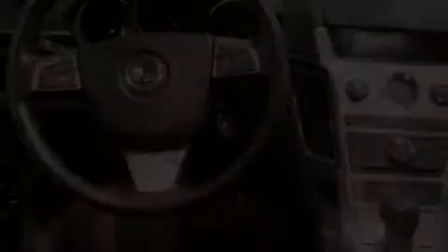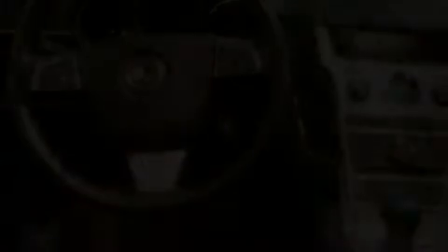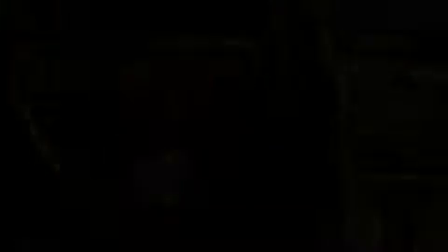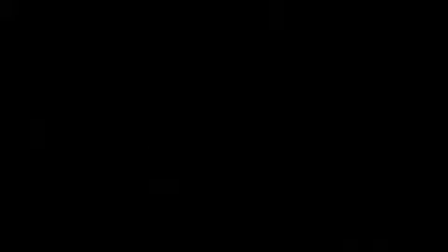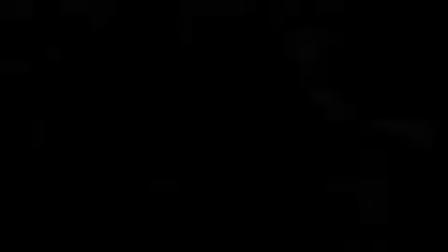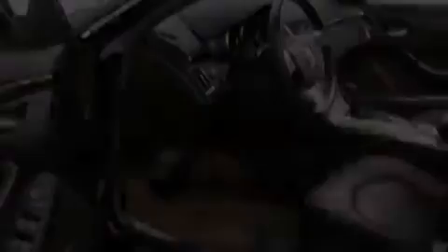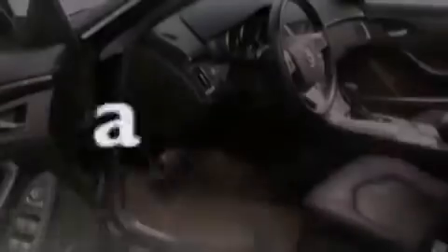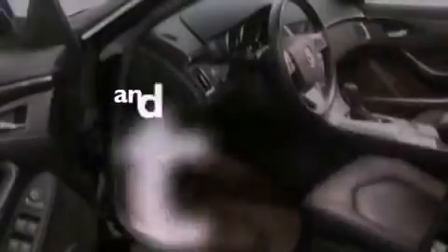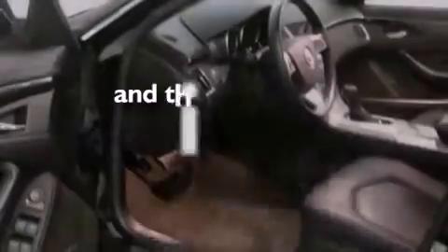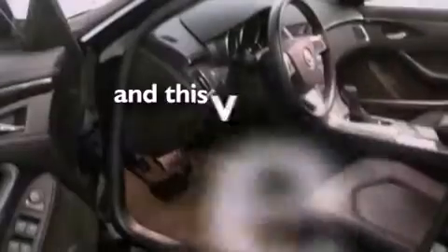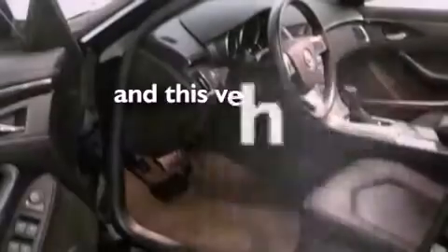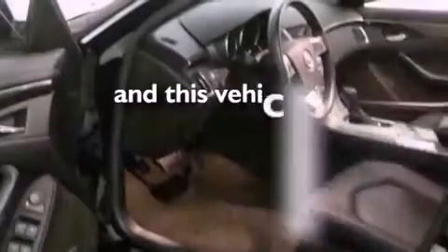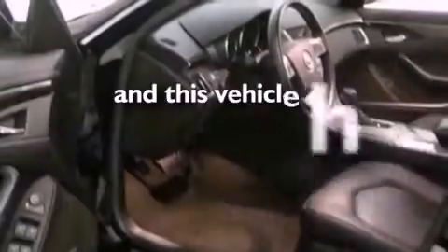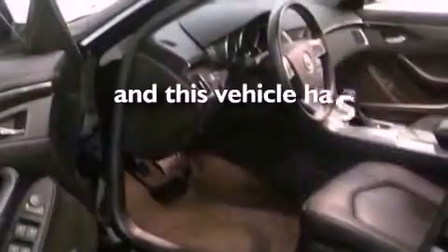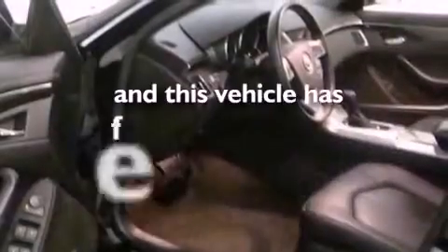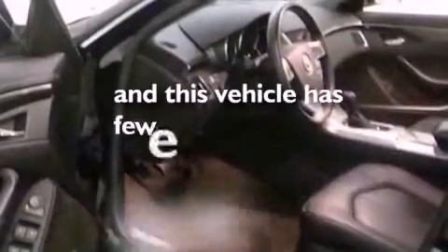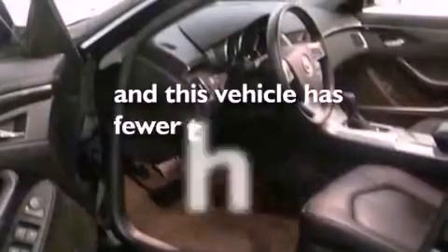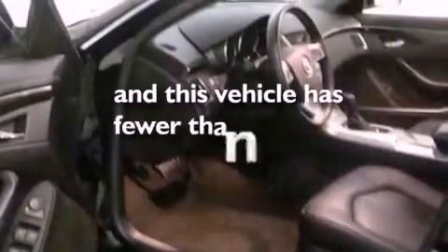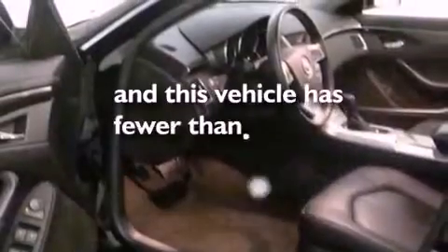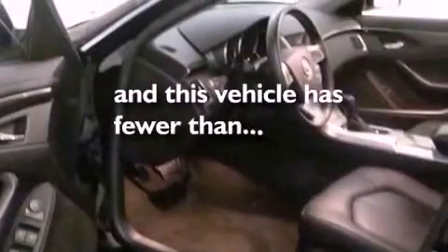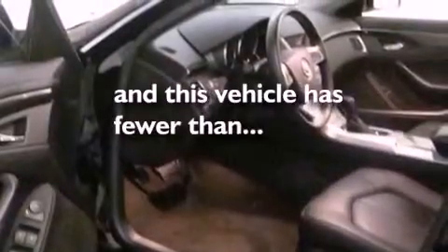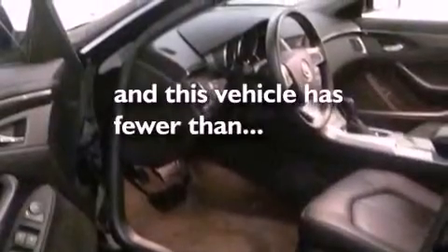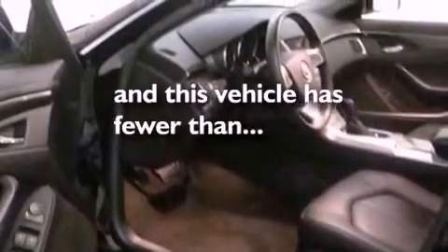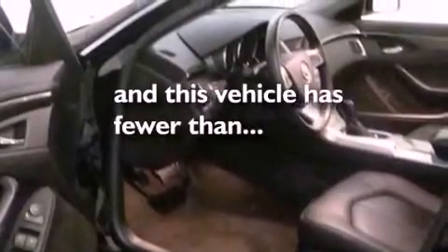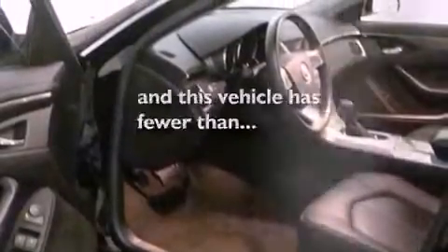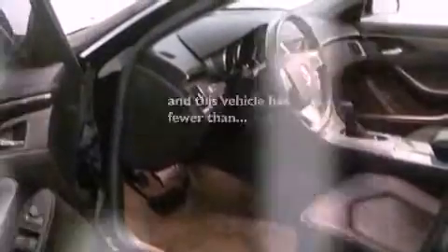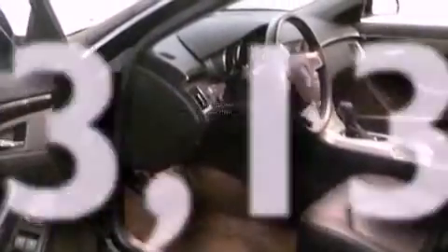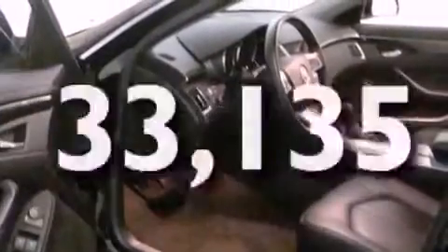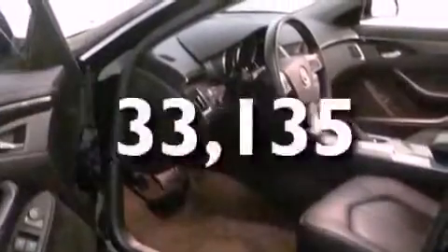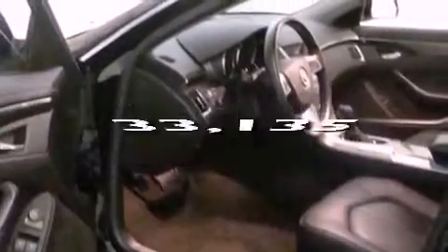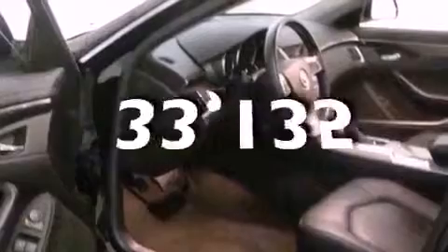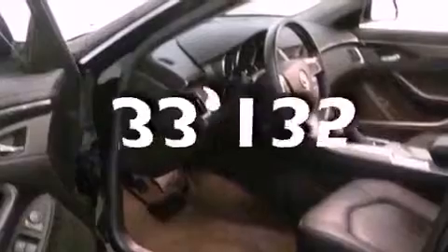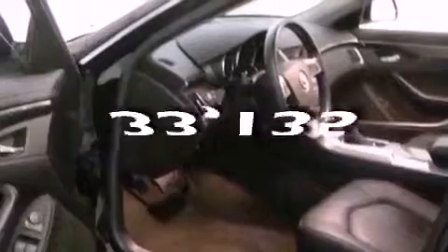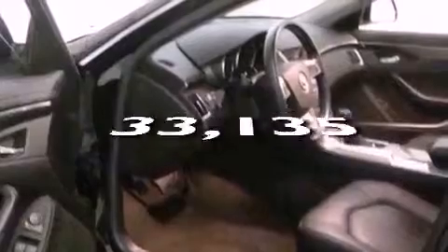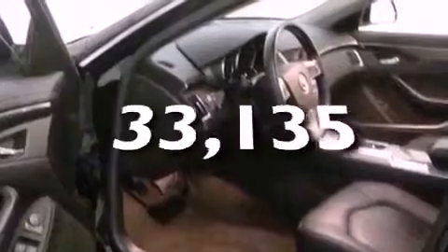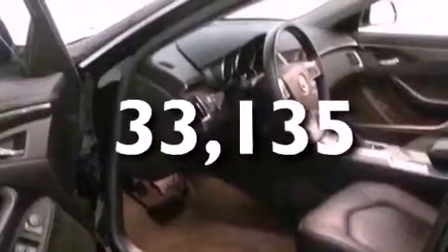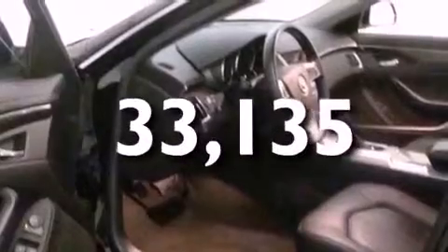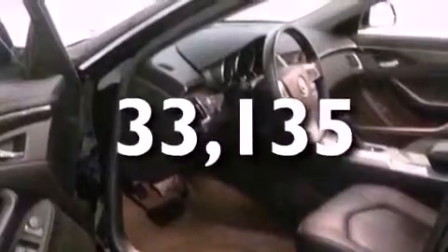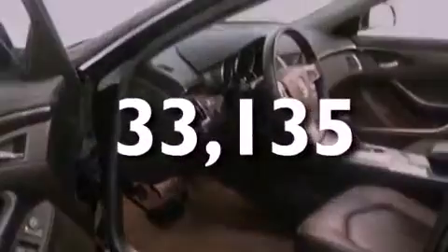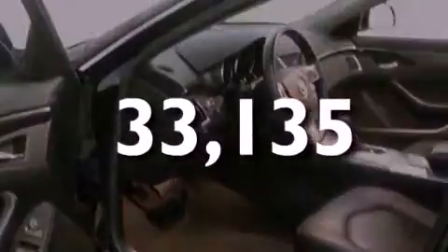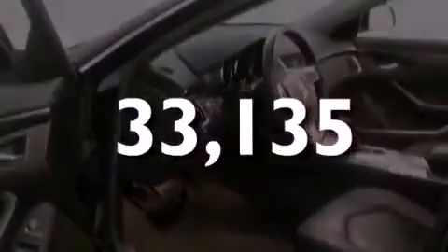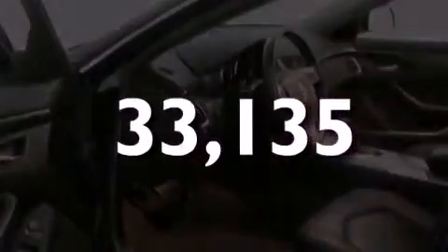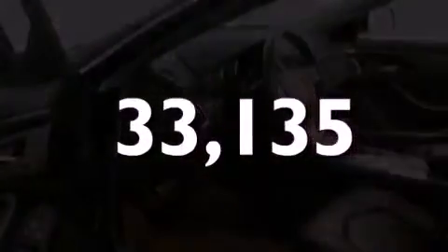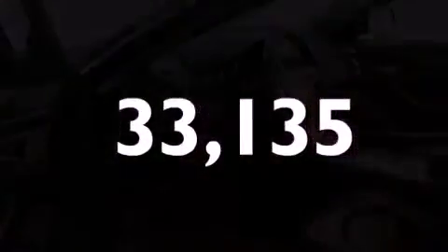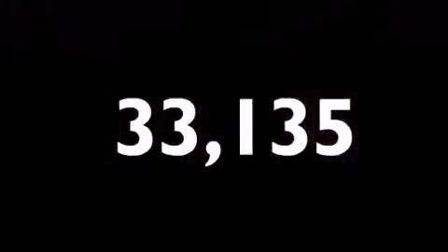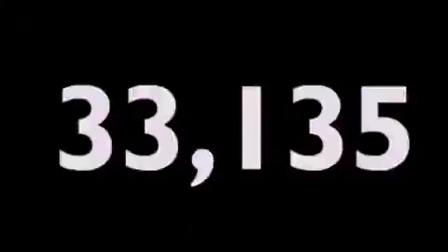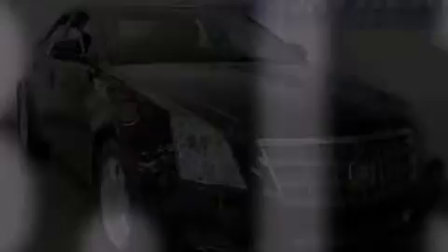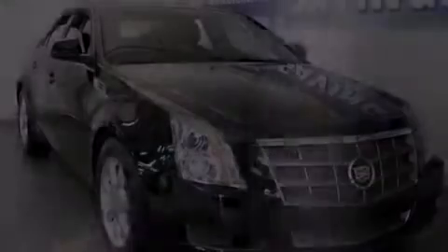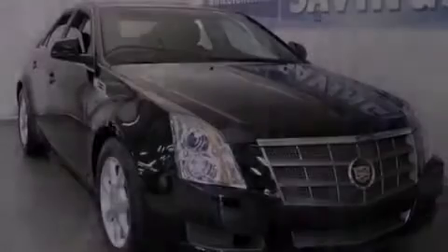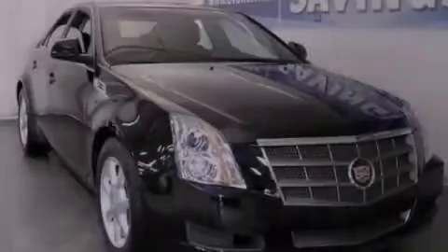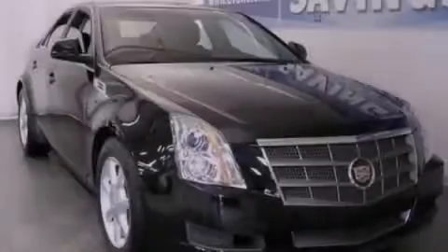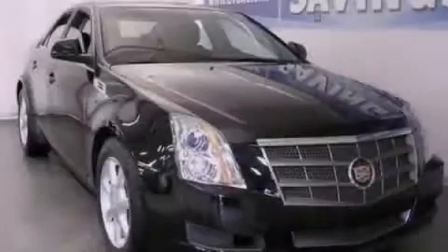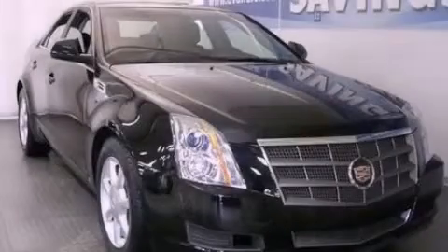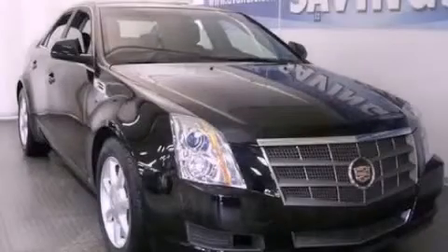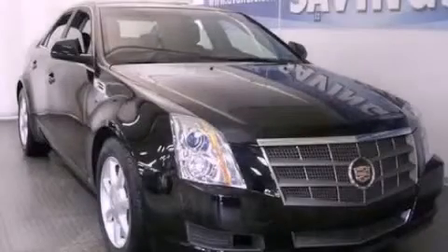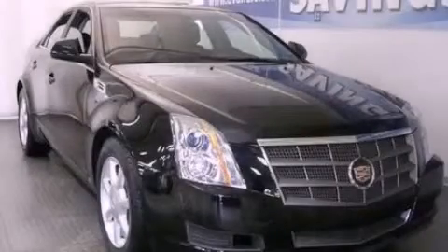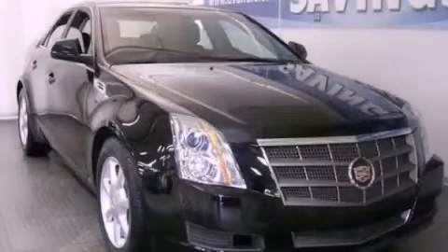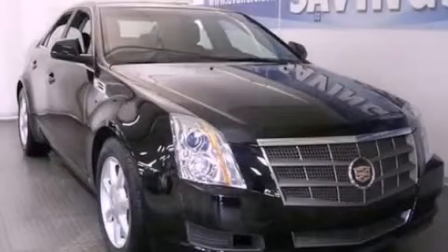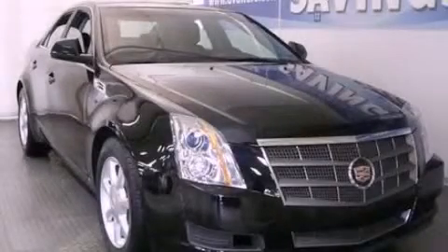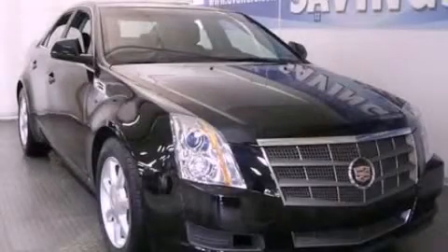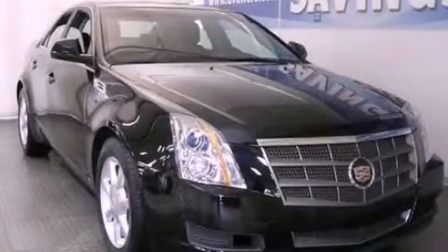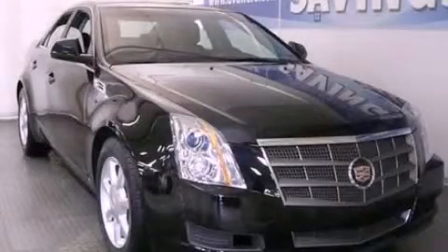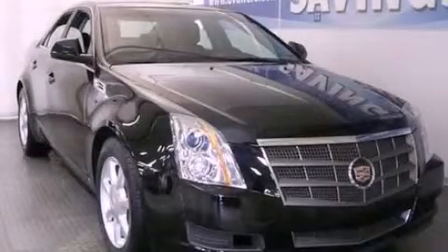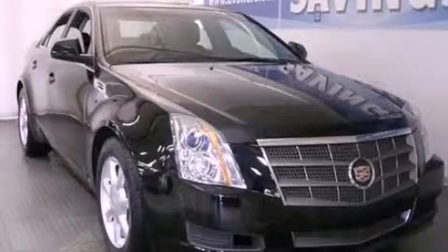This vehicle has fewer than 34,000 miles on the odometer. Stop by today and test drive this automobile for yourself.